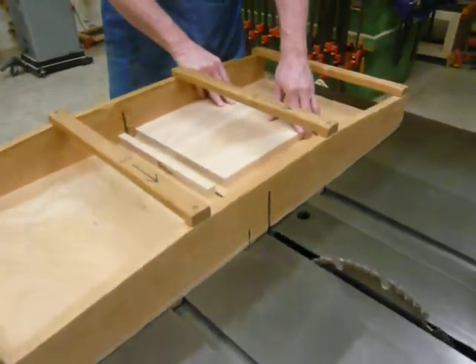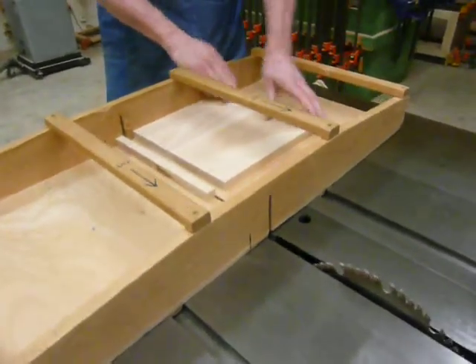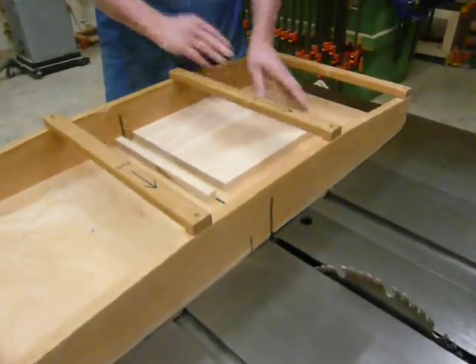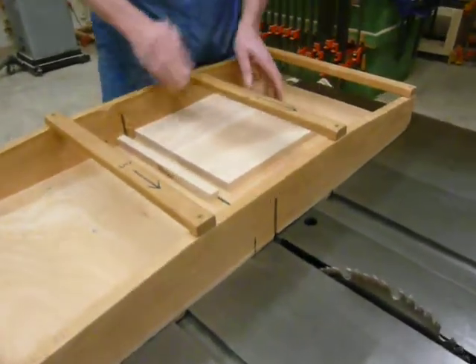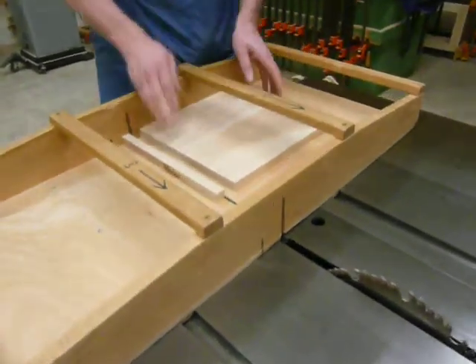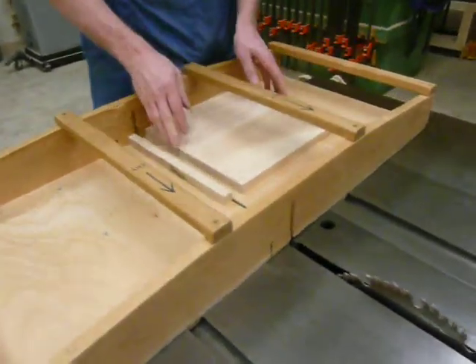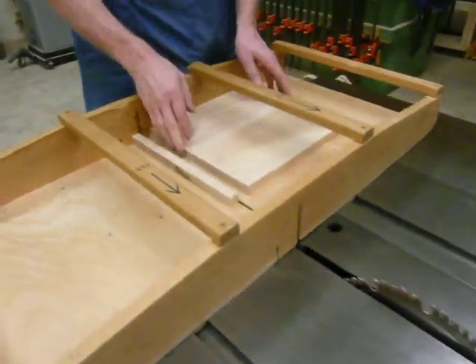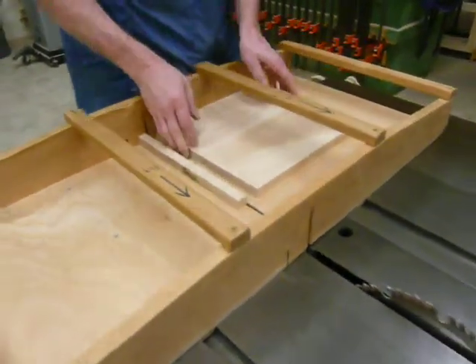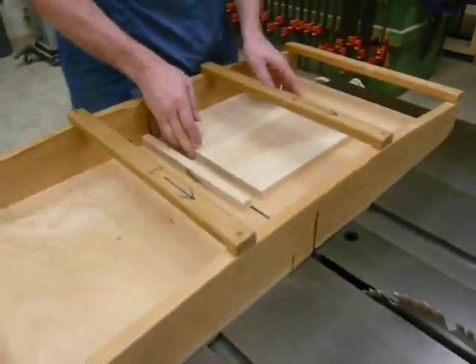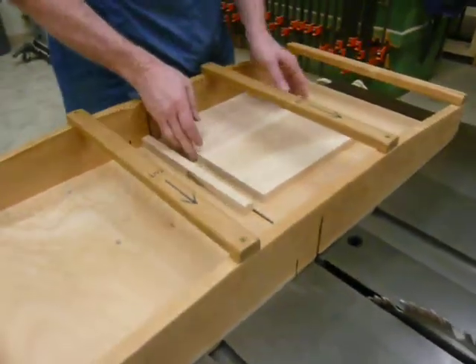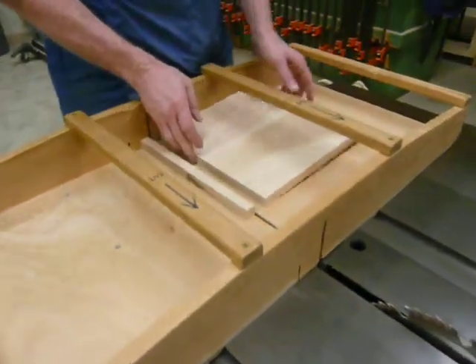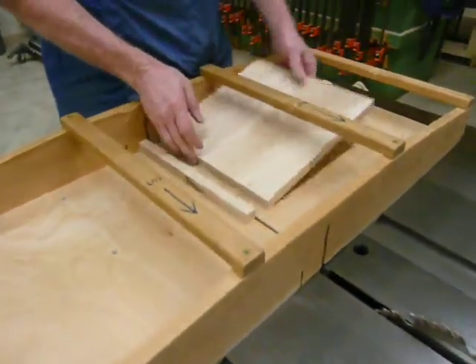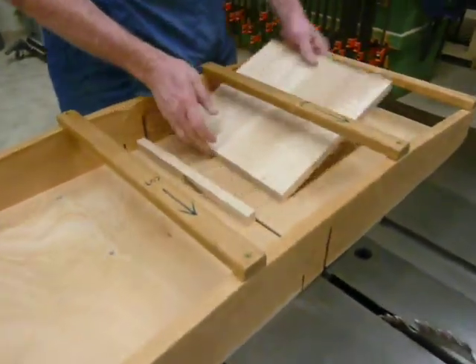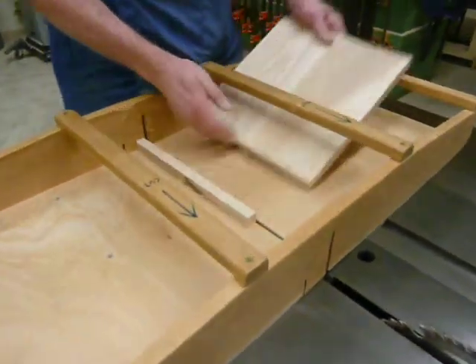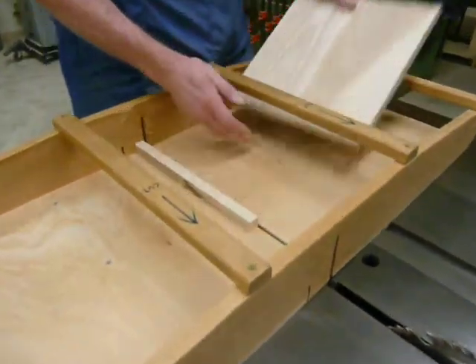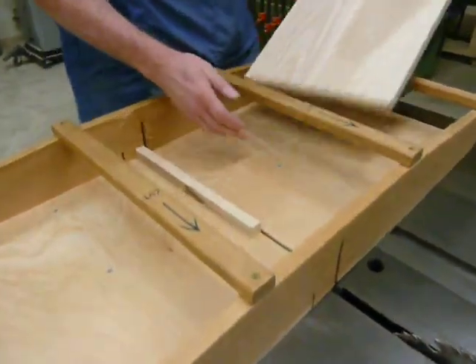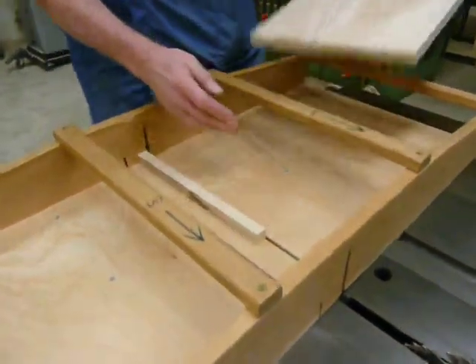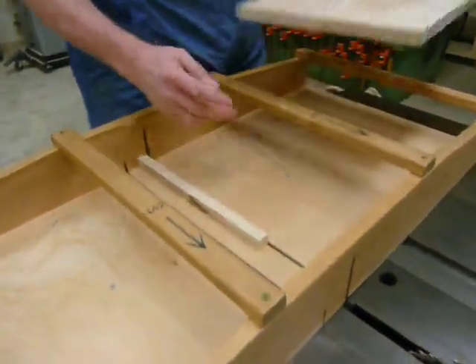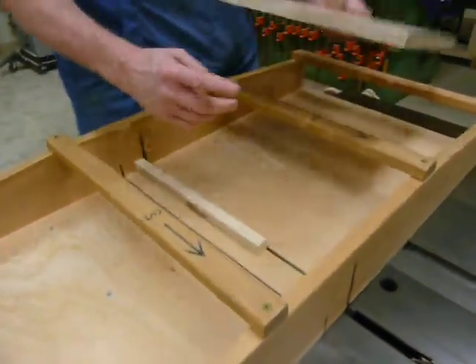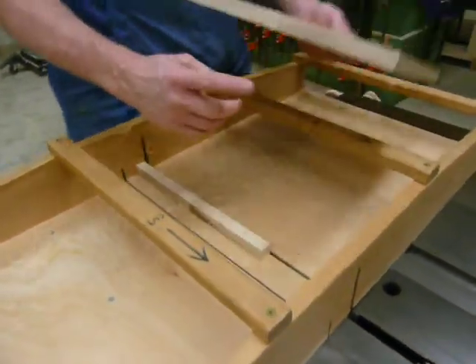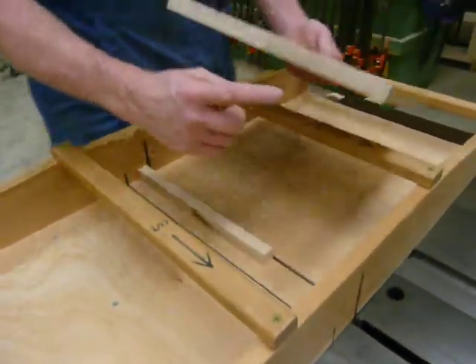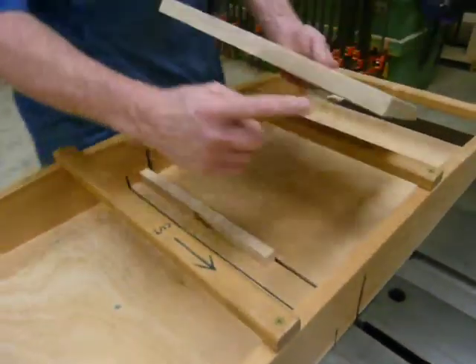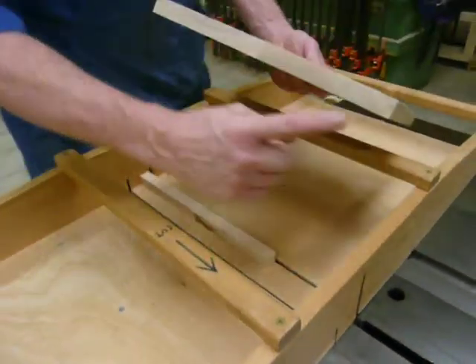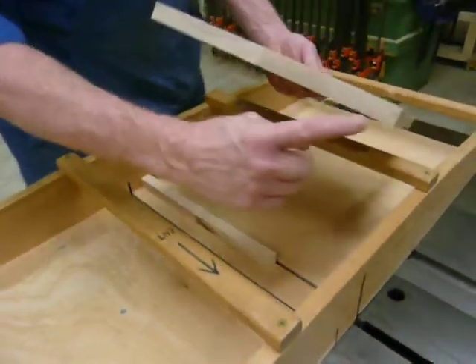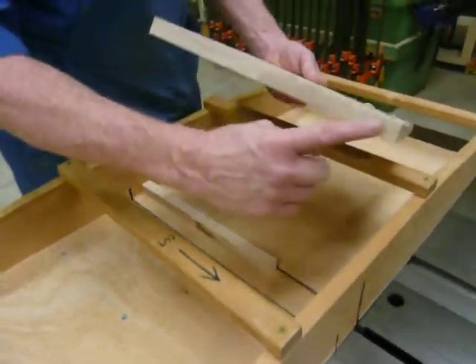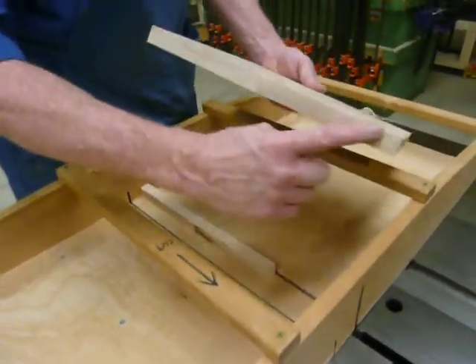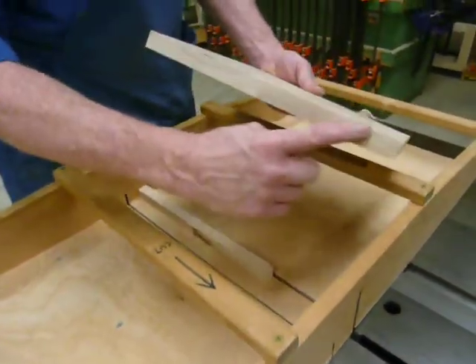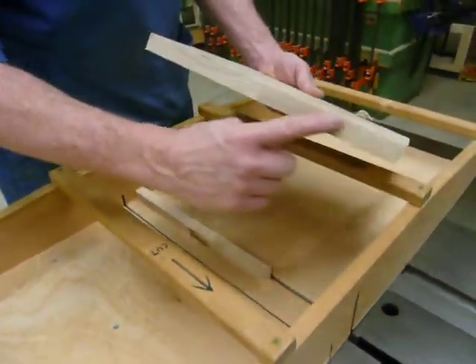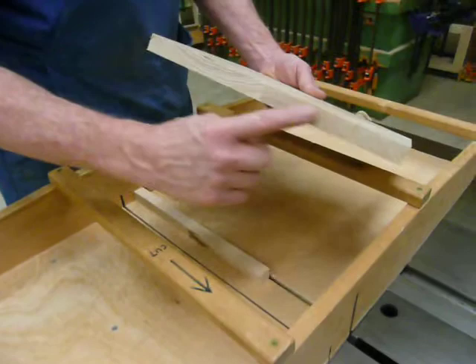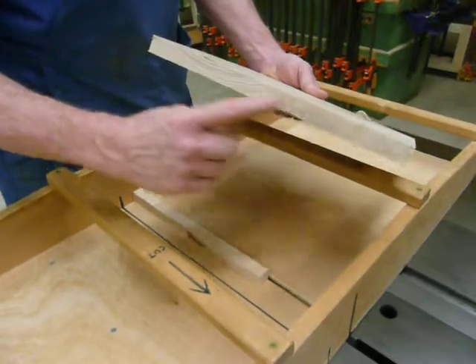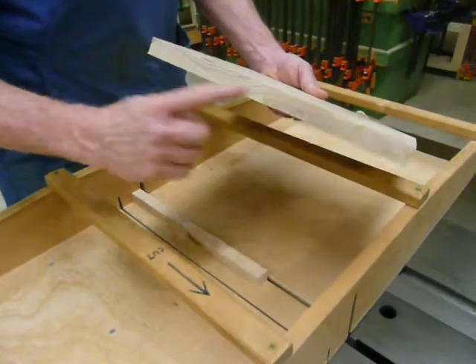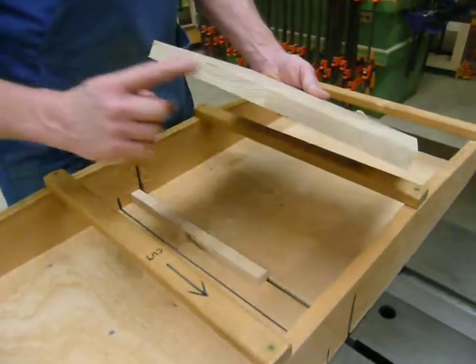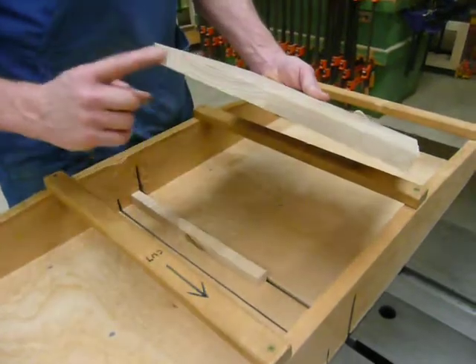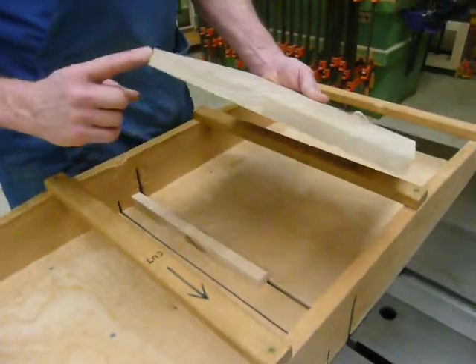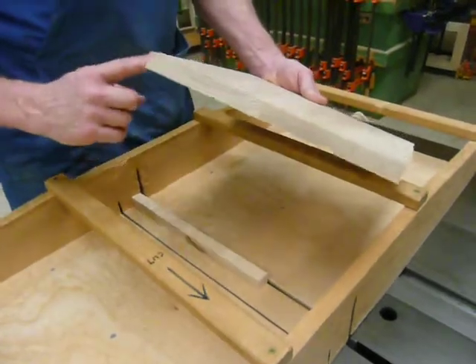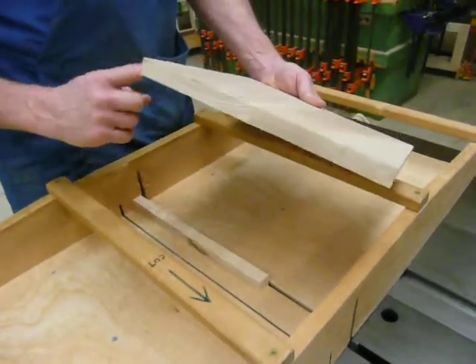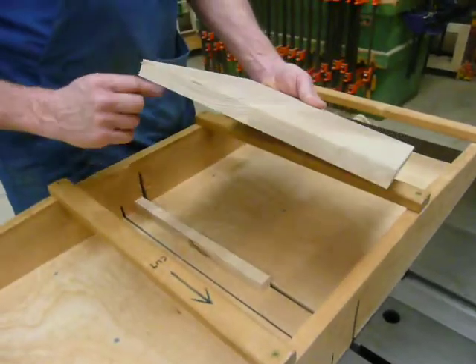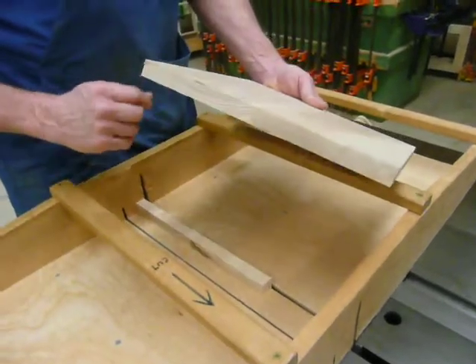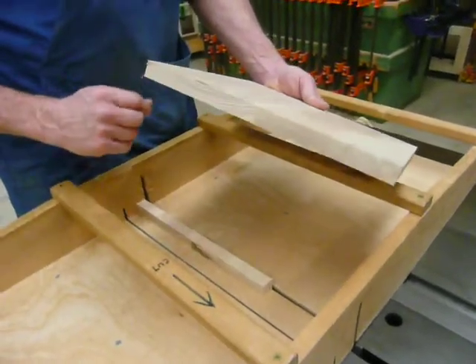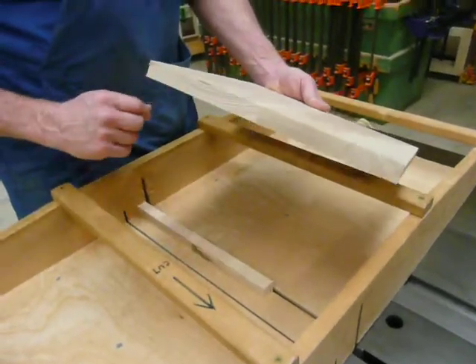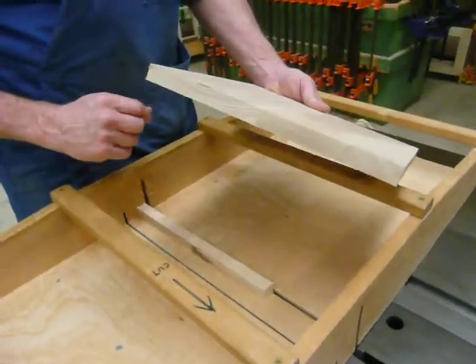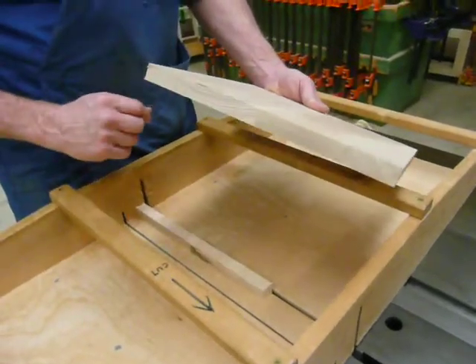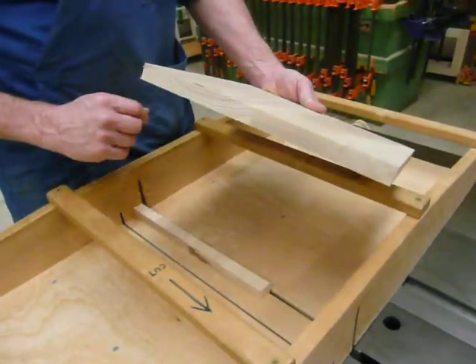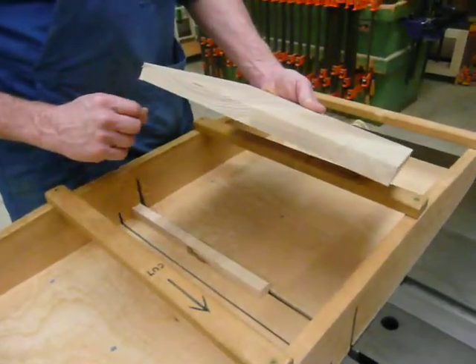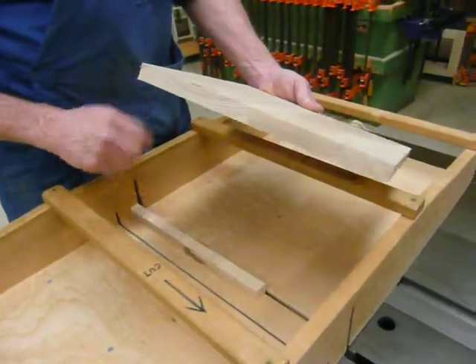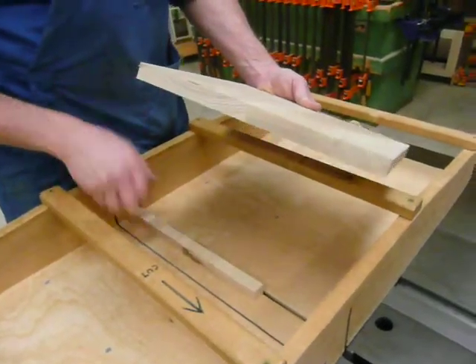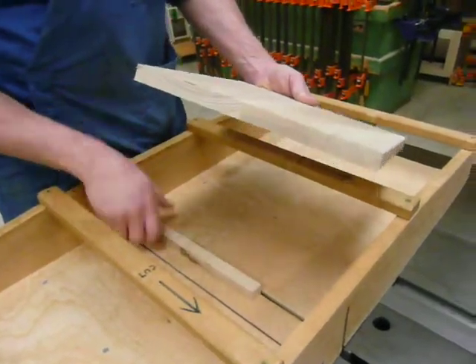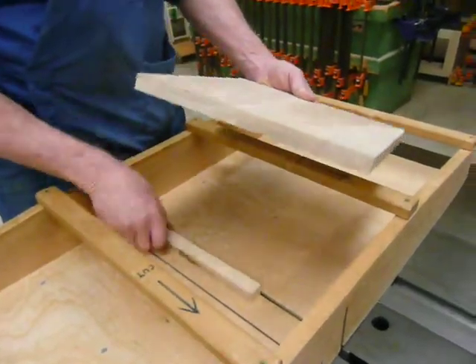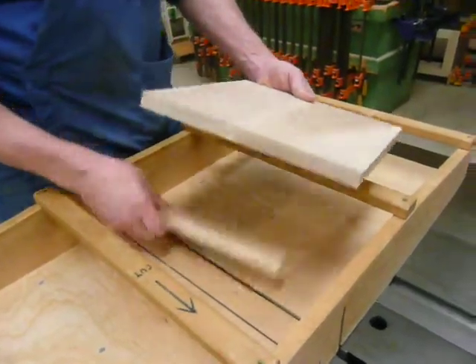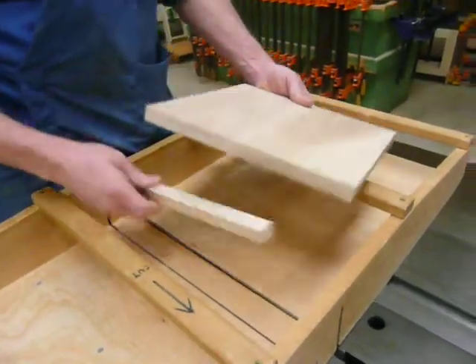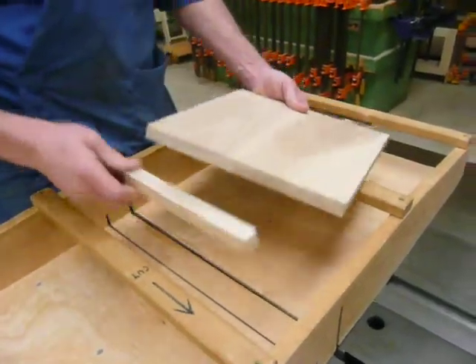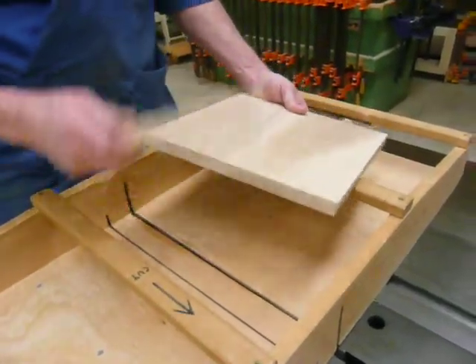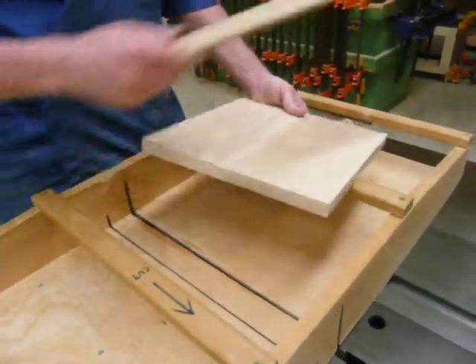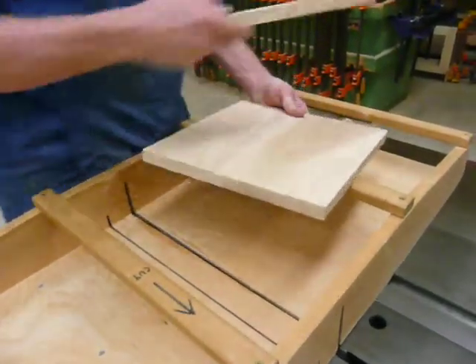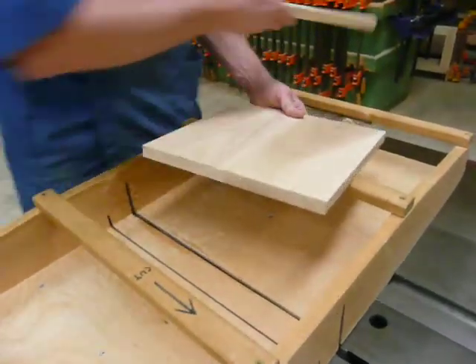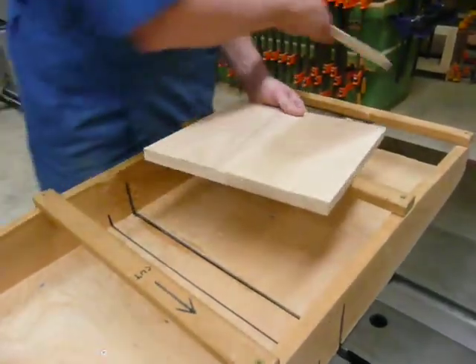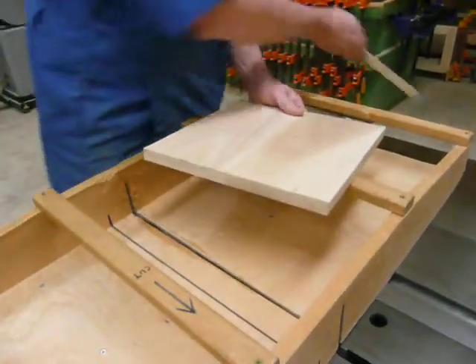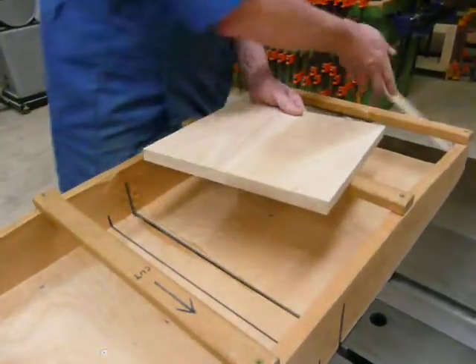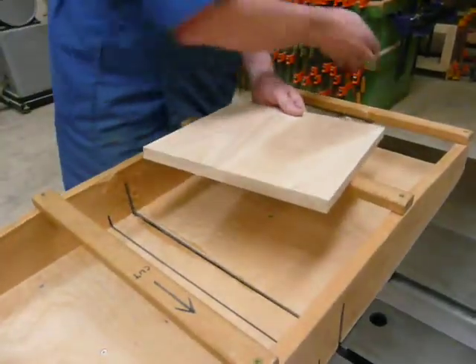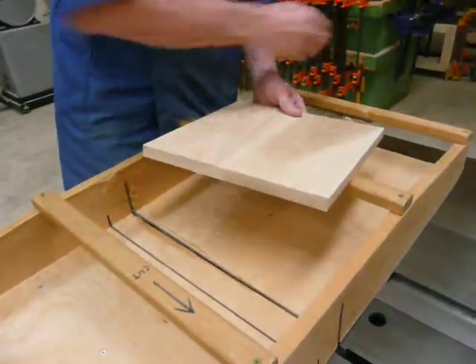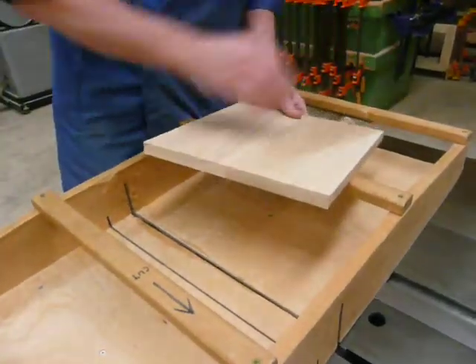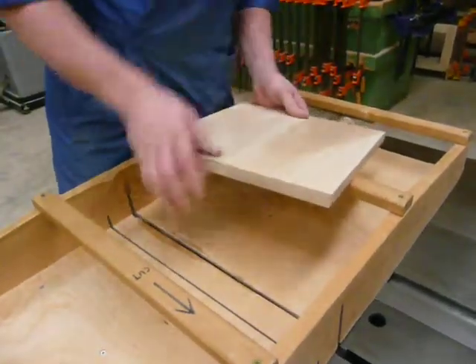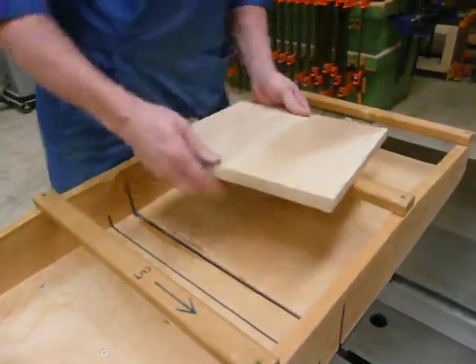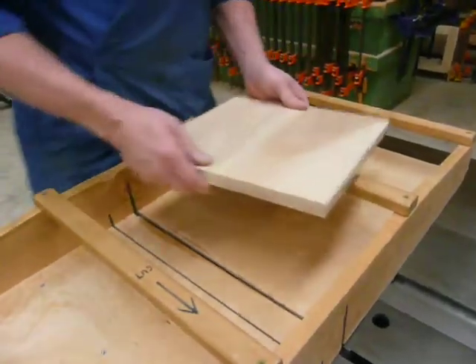All right, so this gives me an even, smooth cut on the end of my board. I can take my scrap piece and throw it in the scrap box.